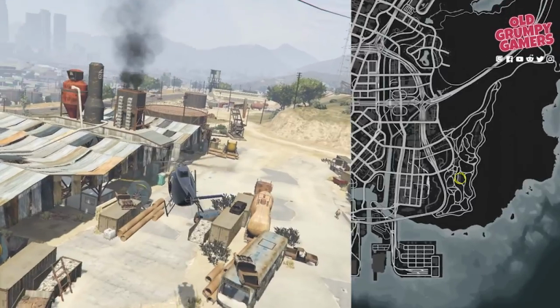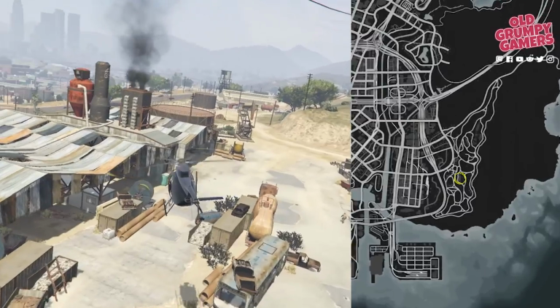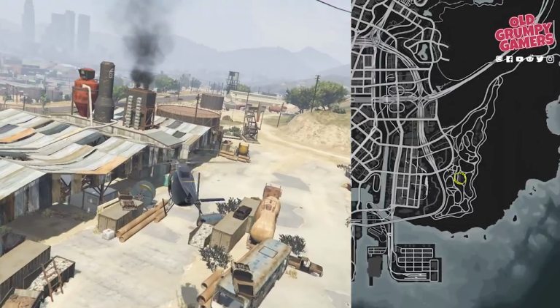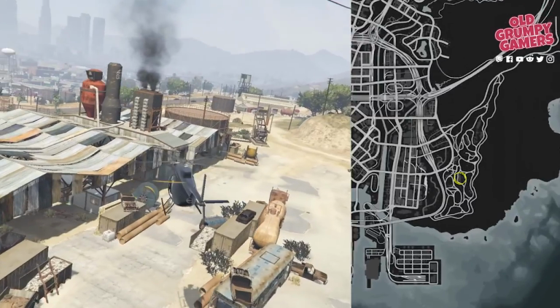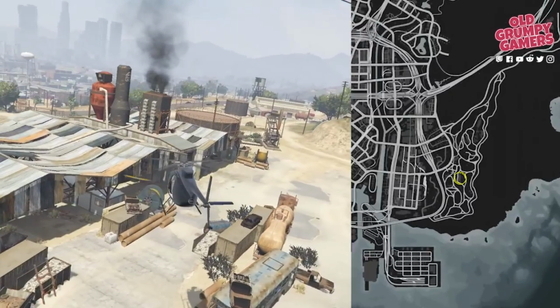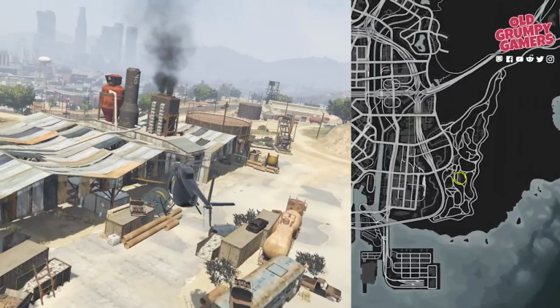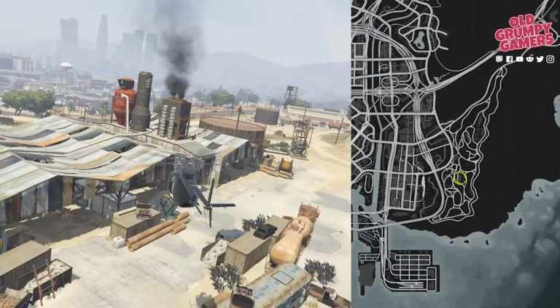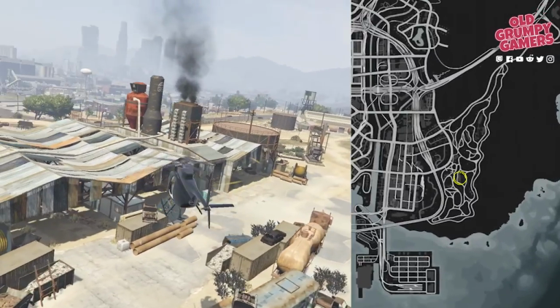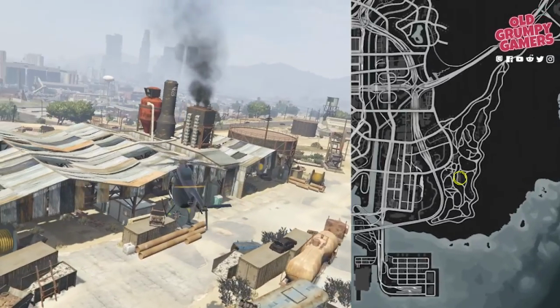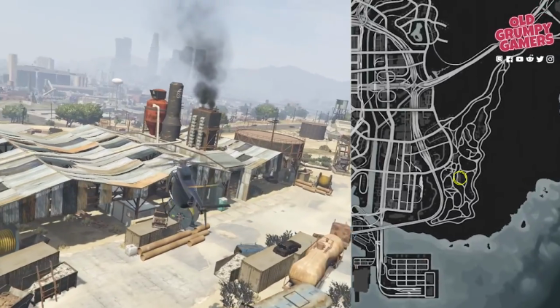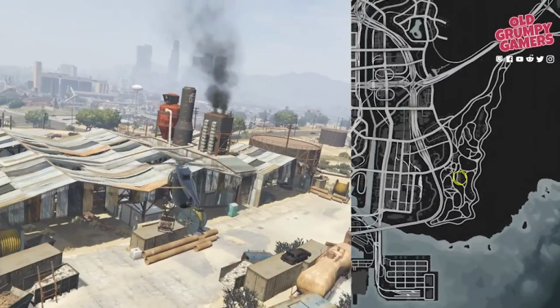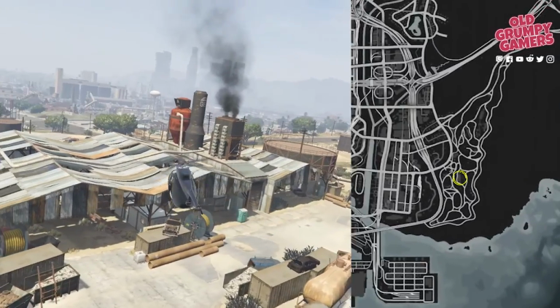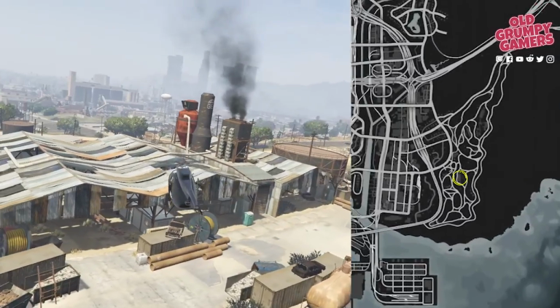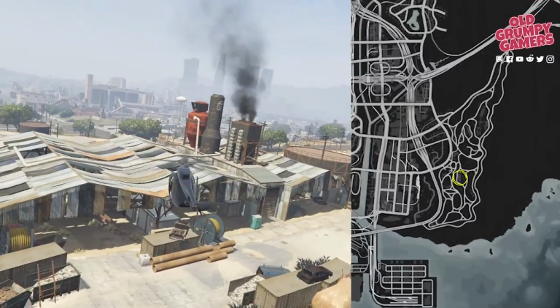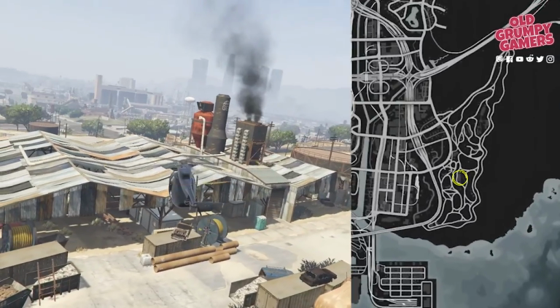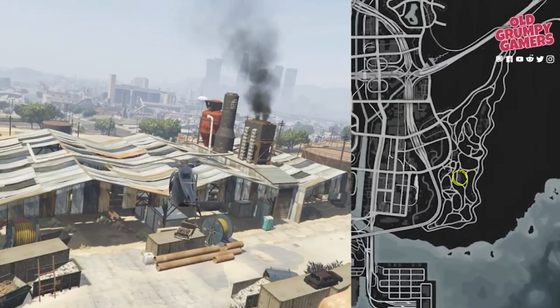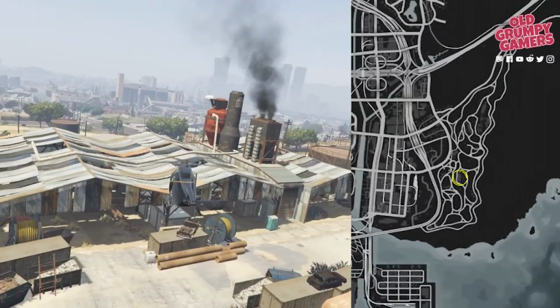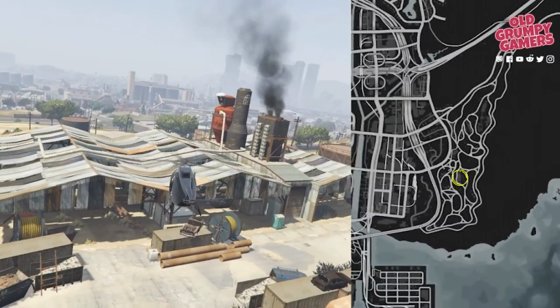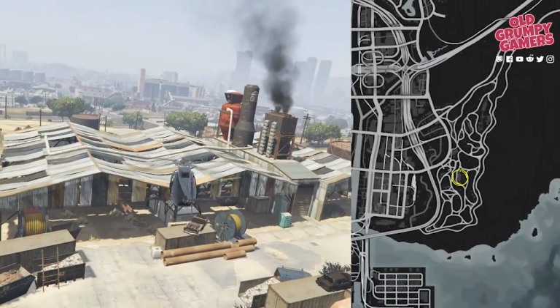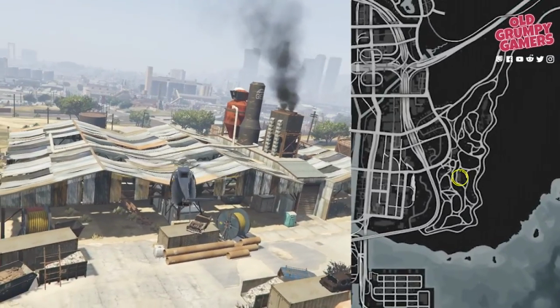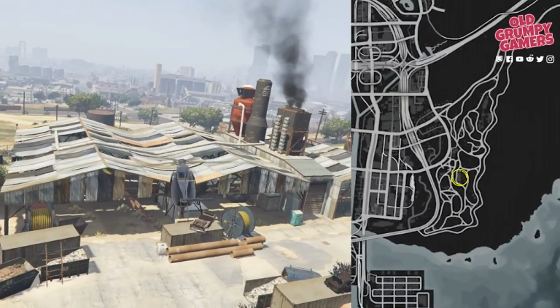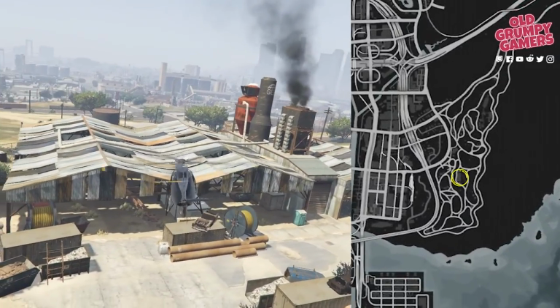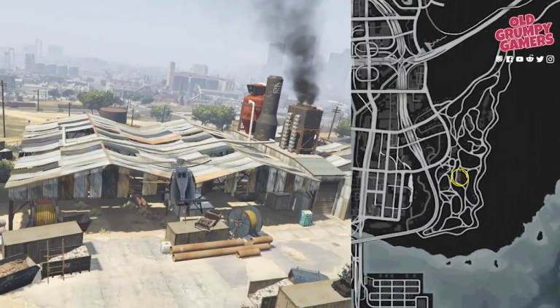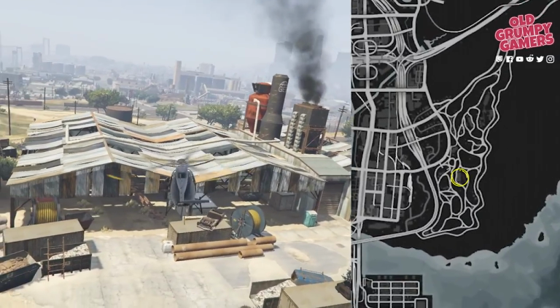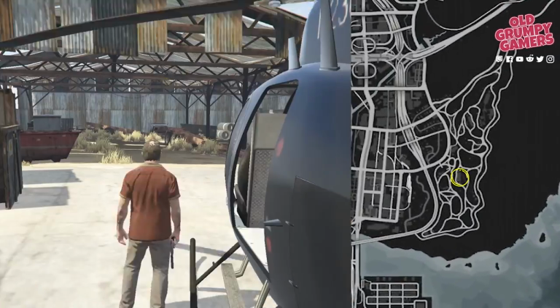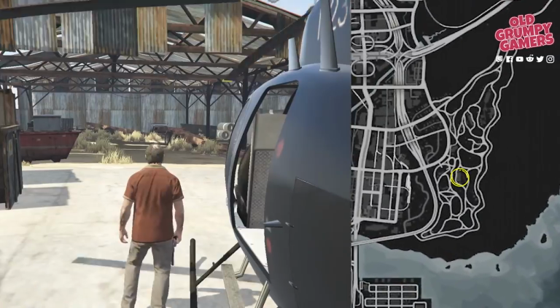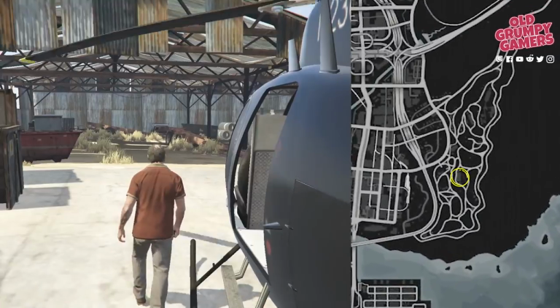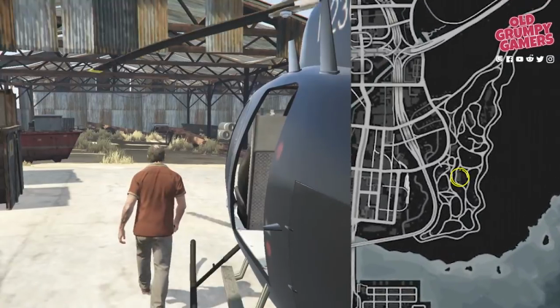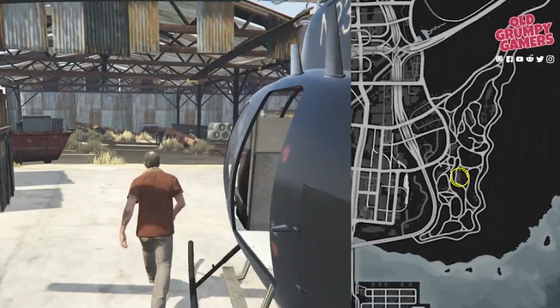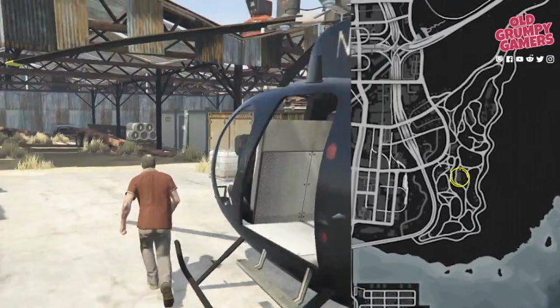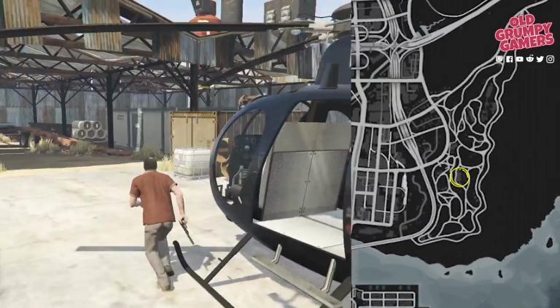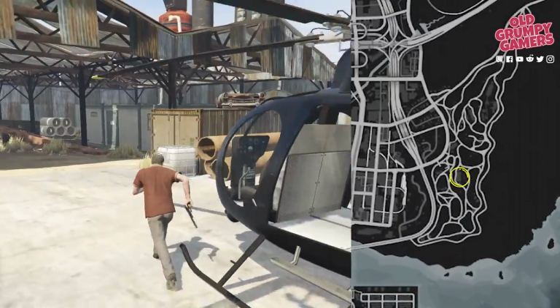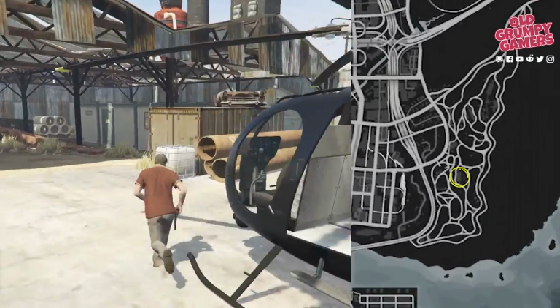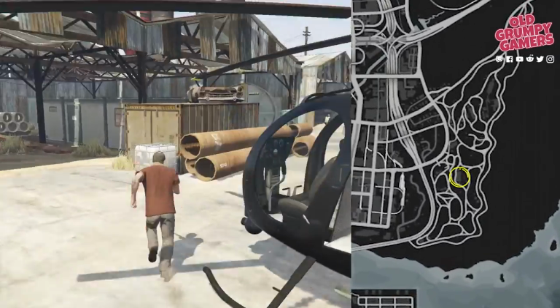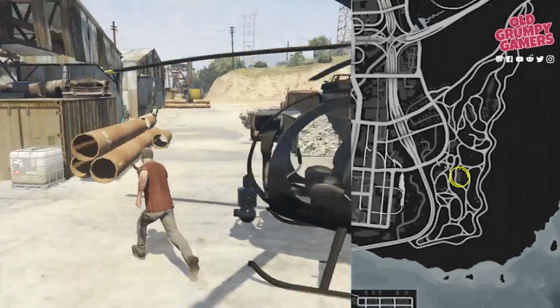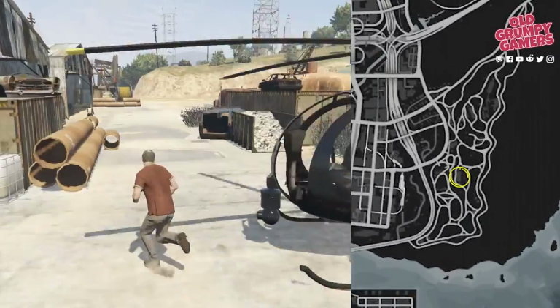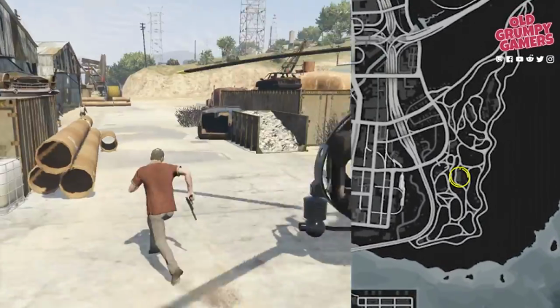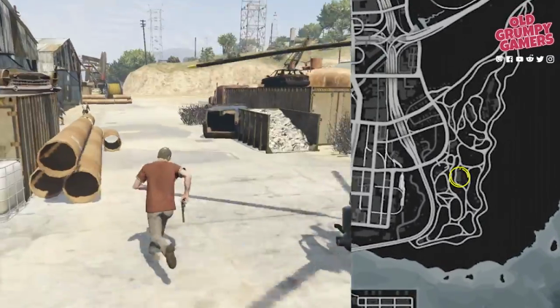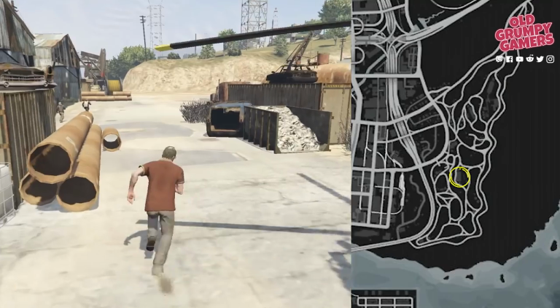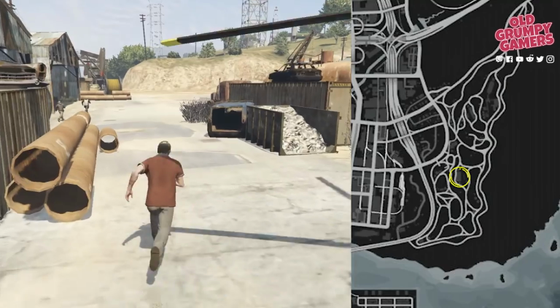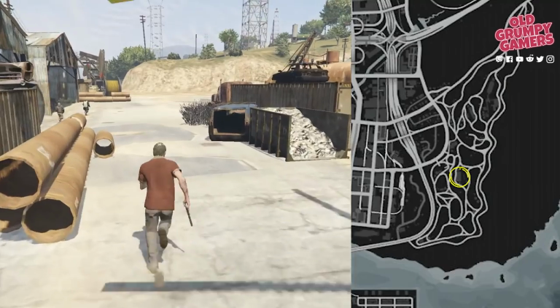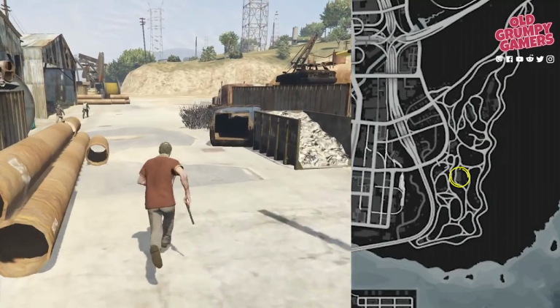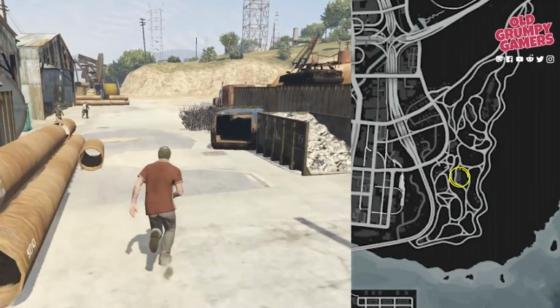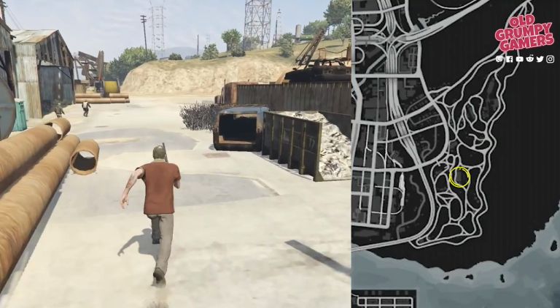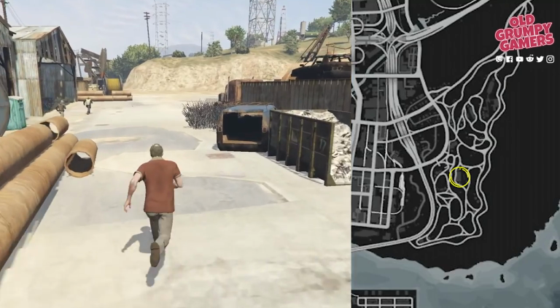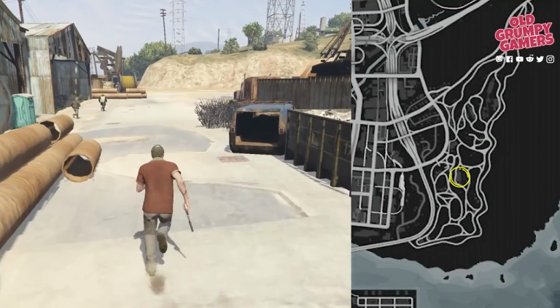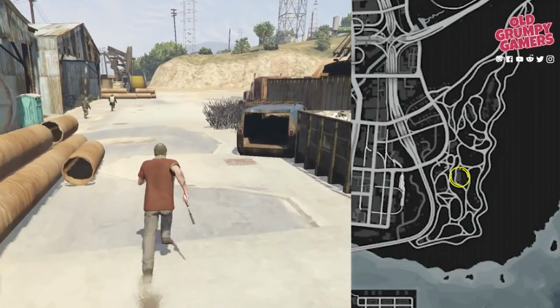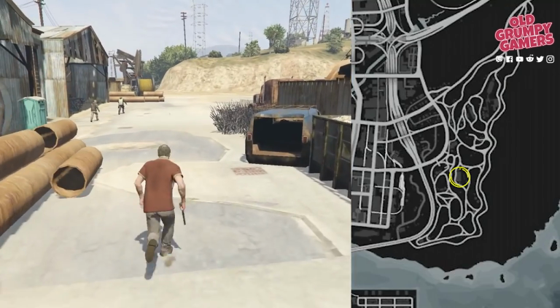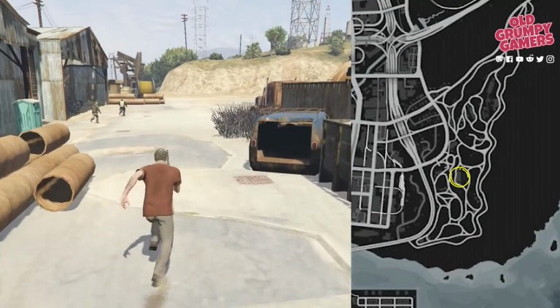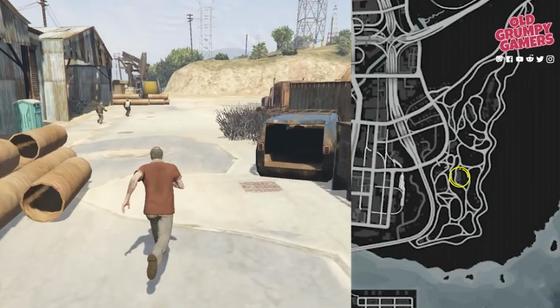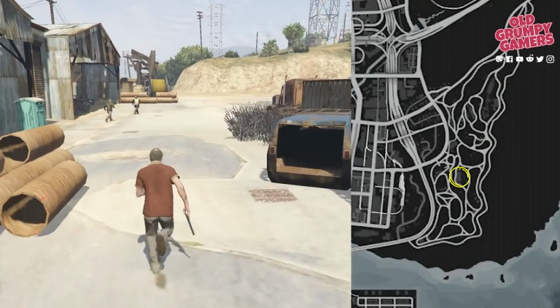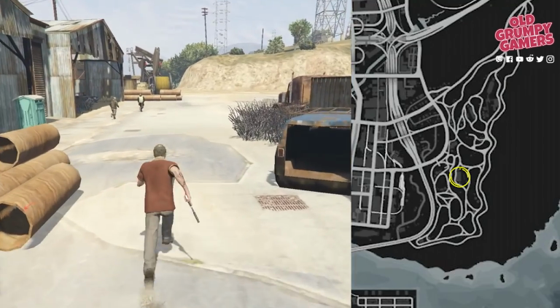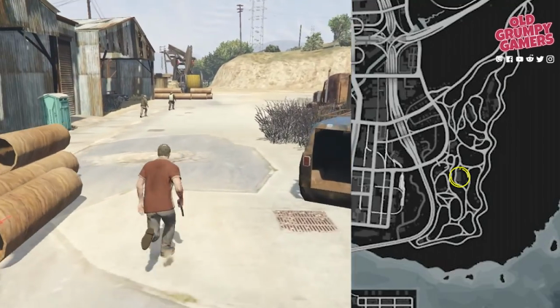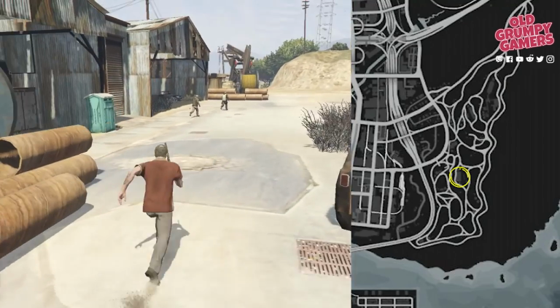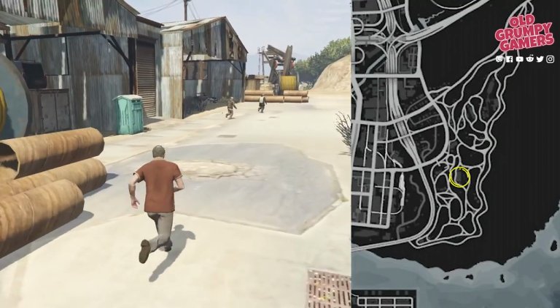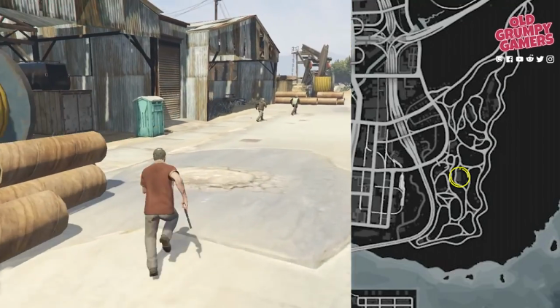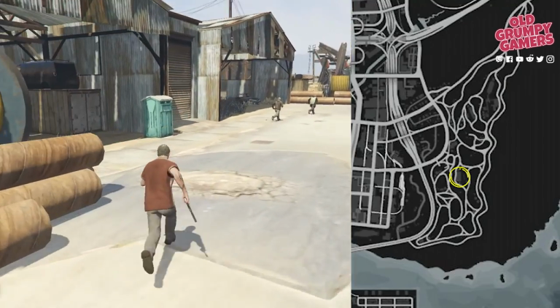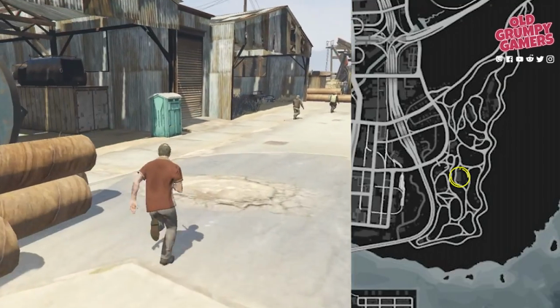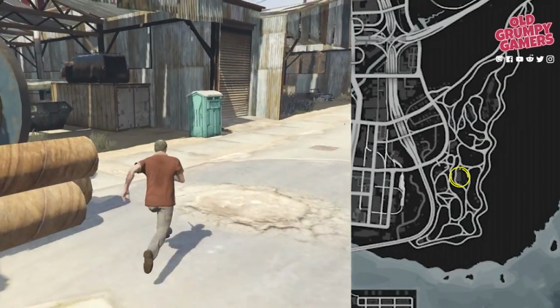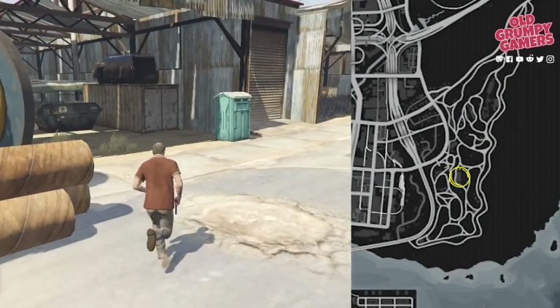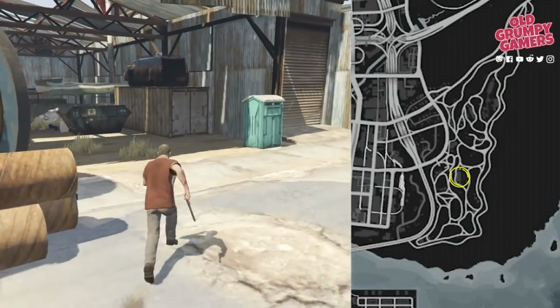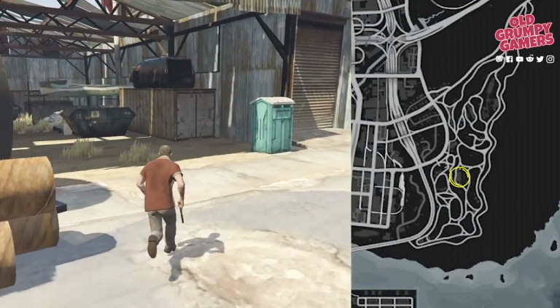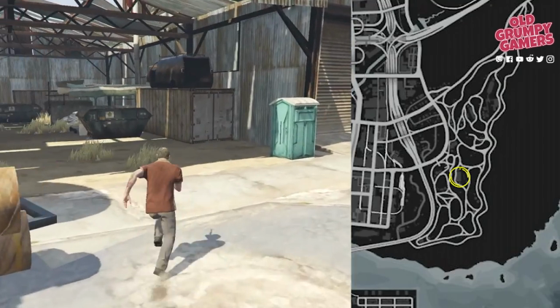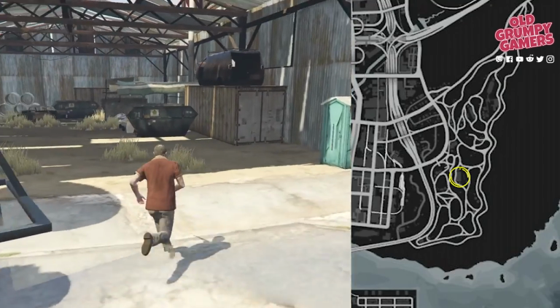Off to the car scrap yard next — one of the silliest businesses in Los Santos. Look for the bus that's been chopped in half in the shed with the porty potty in front of it.